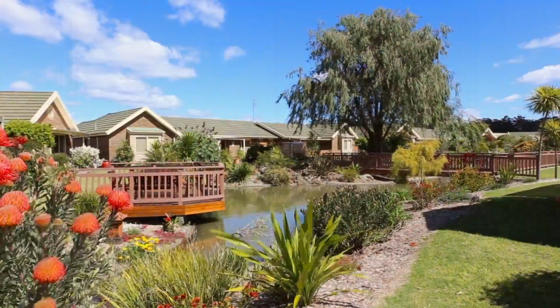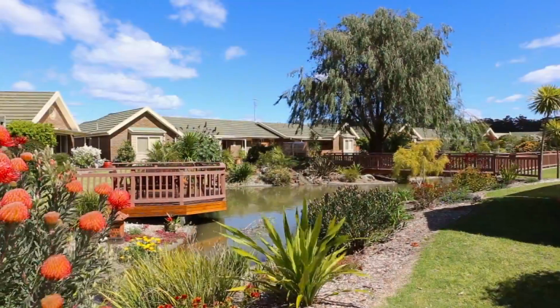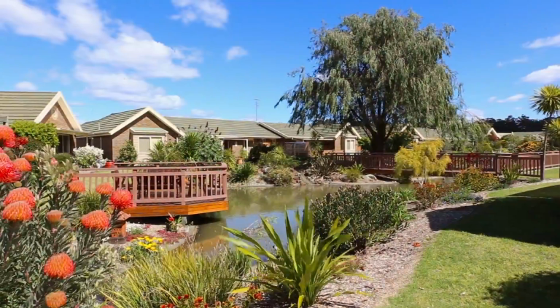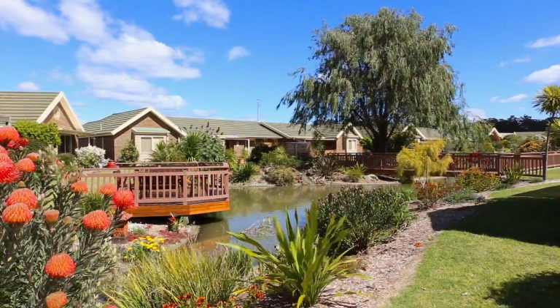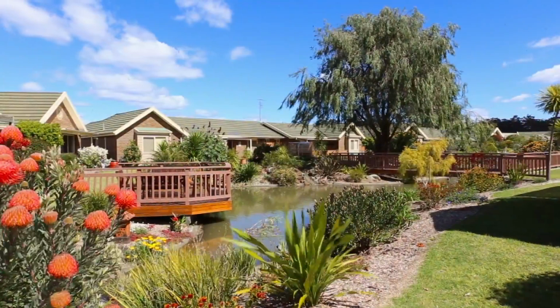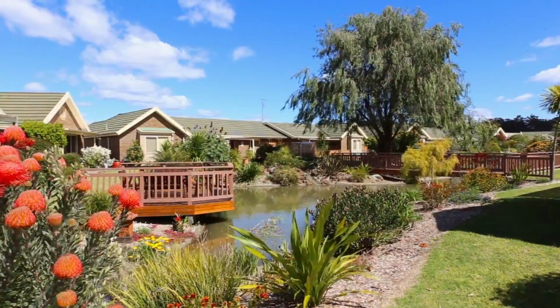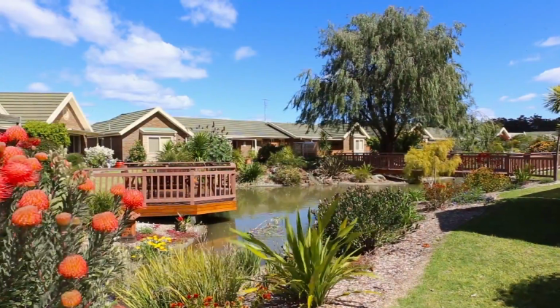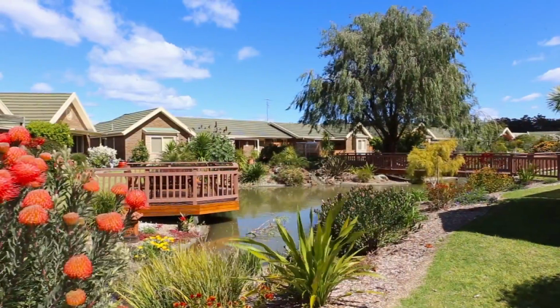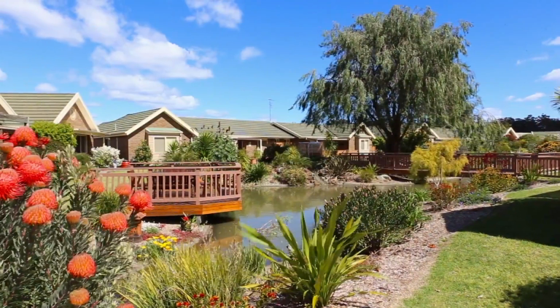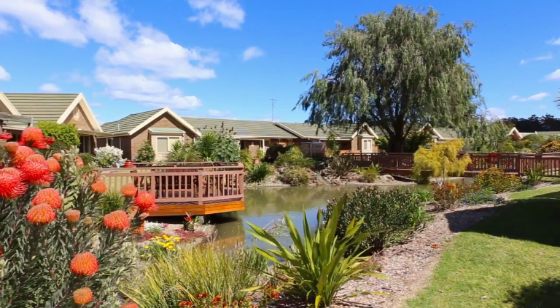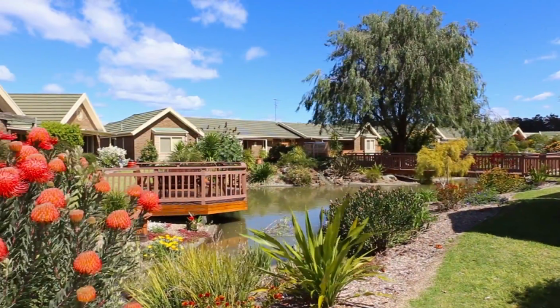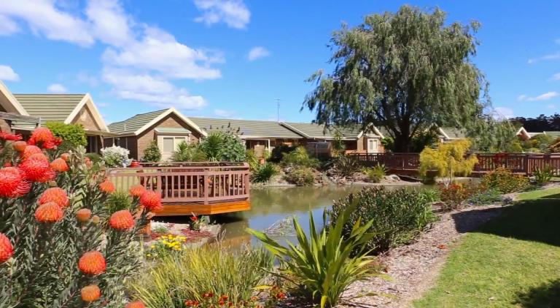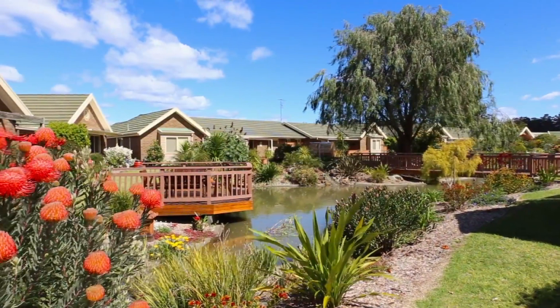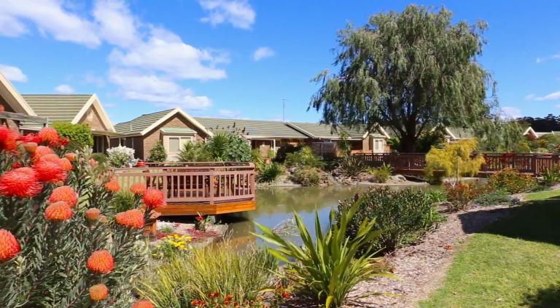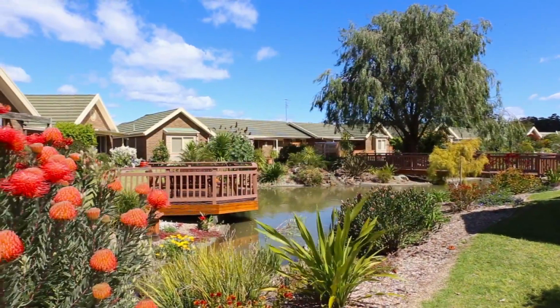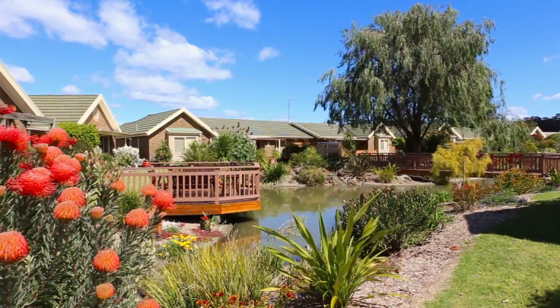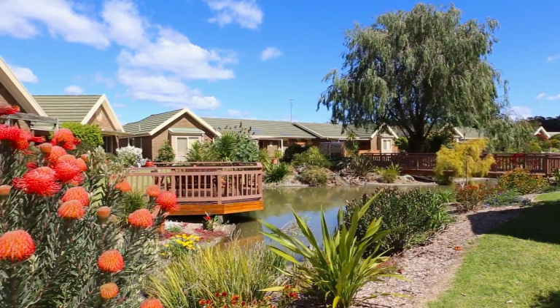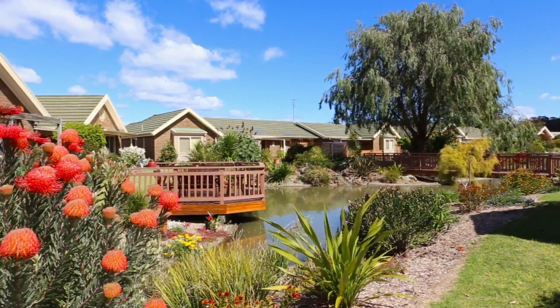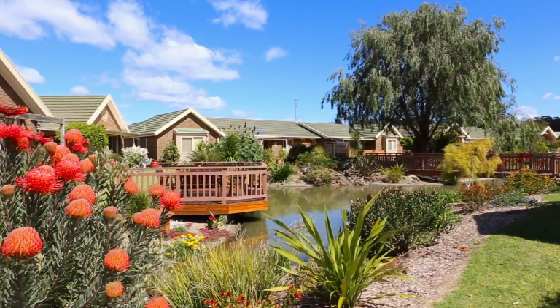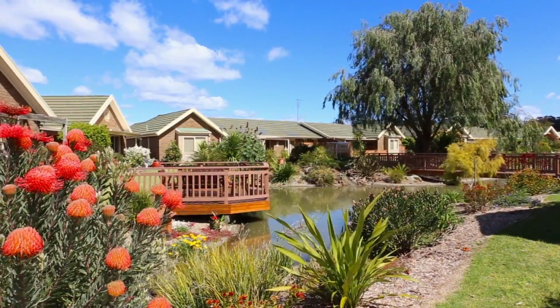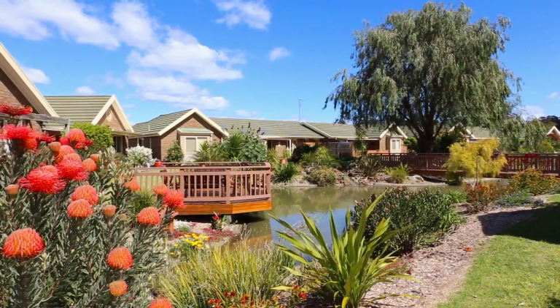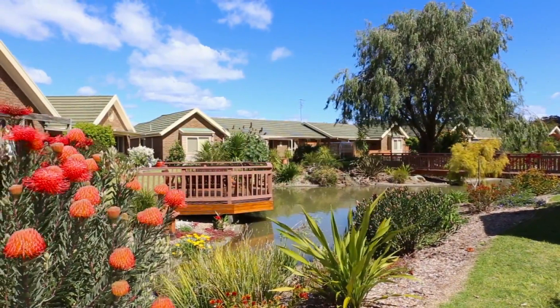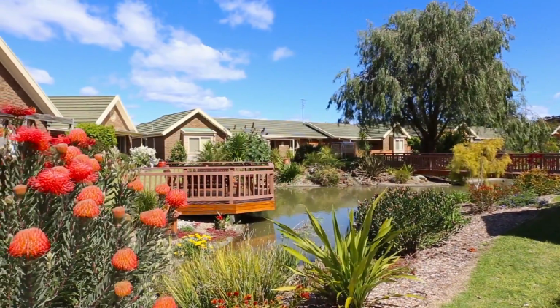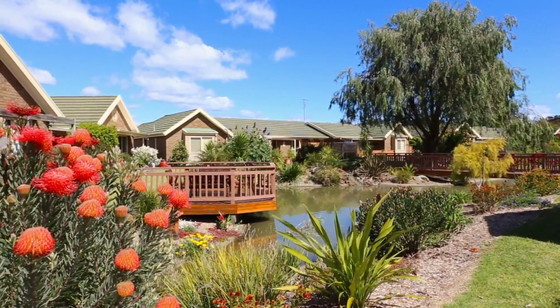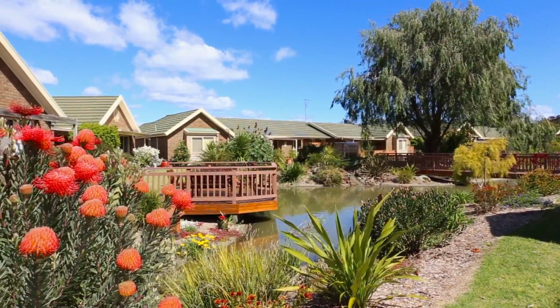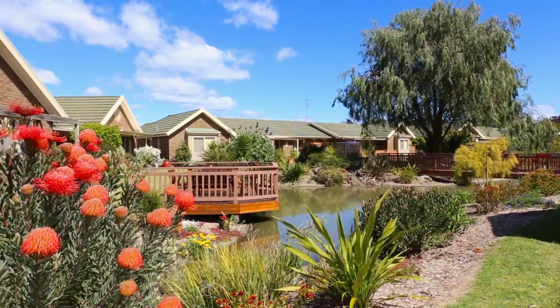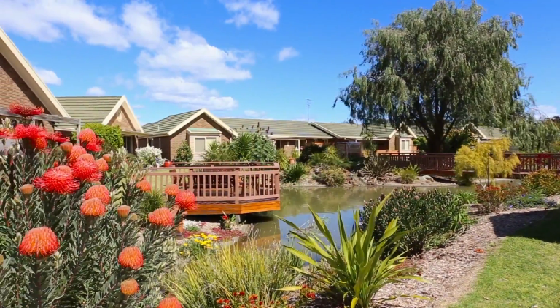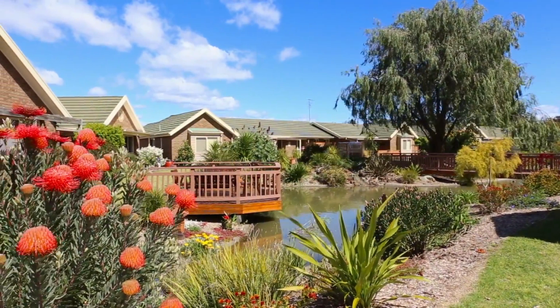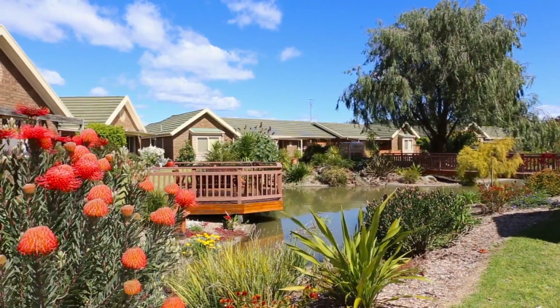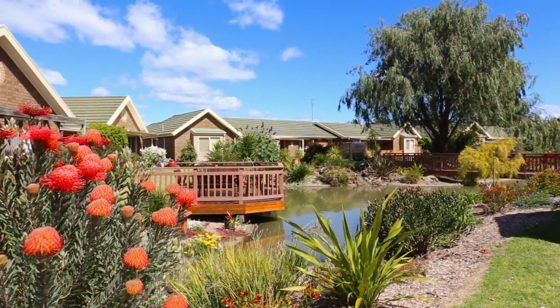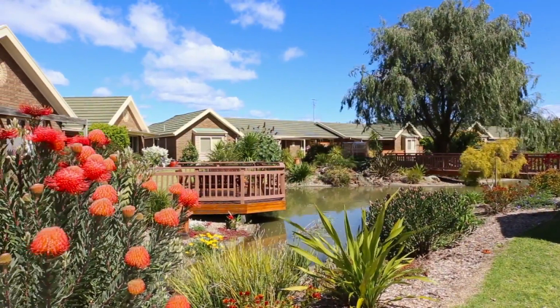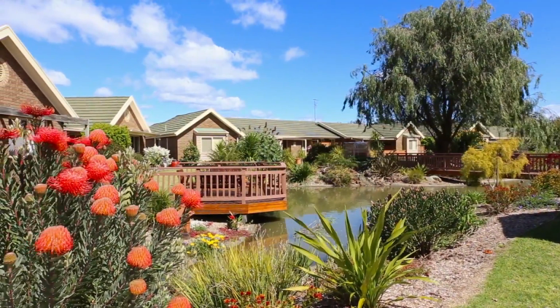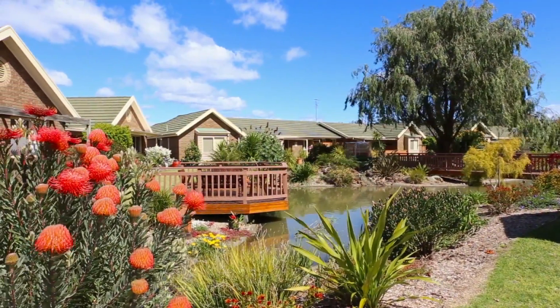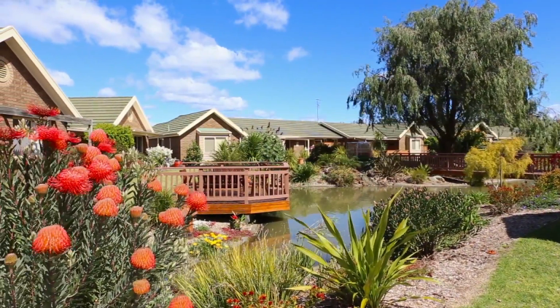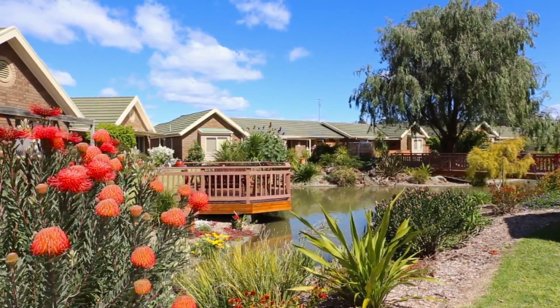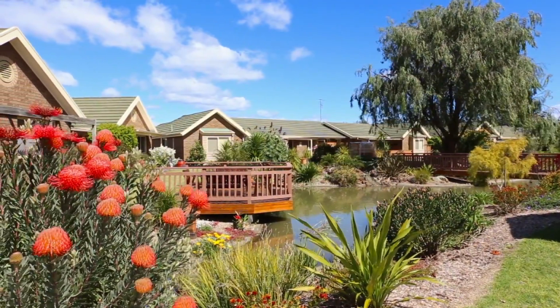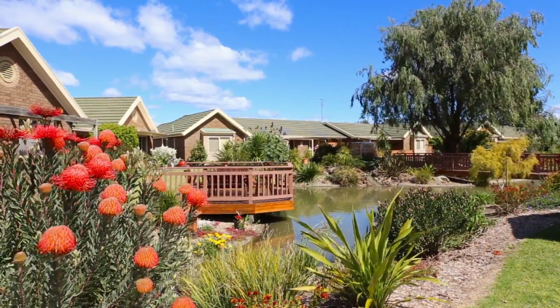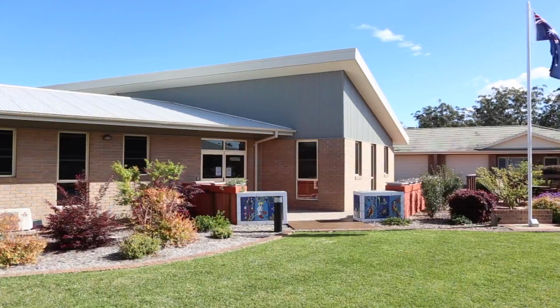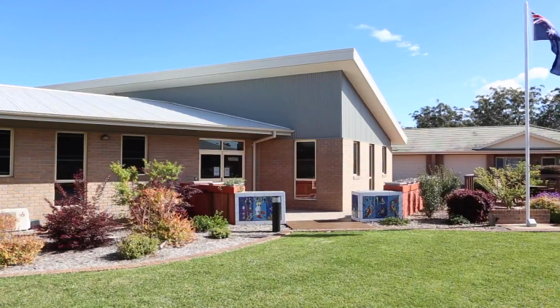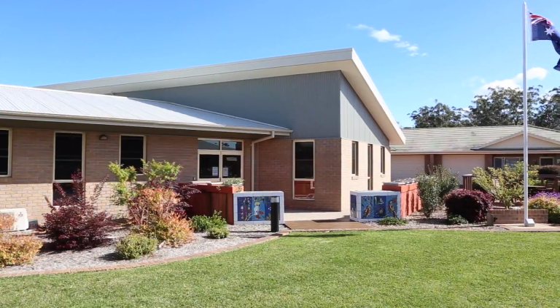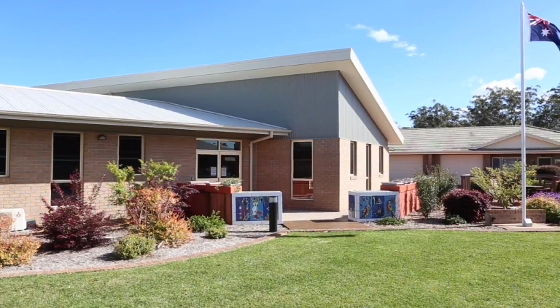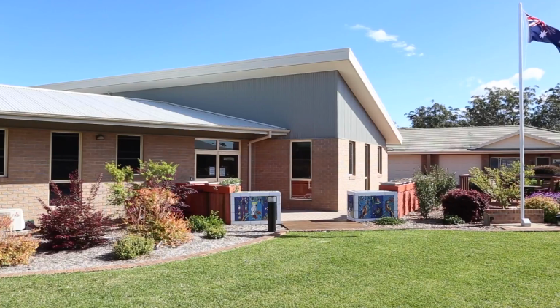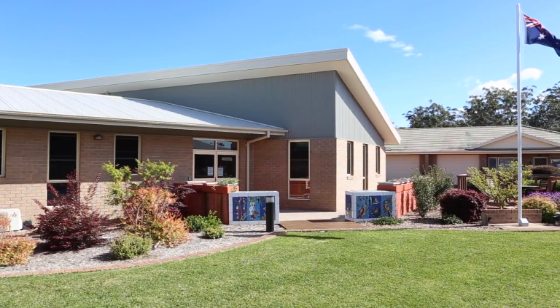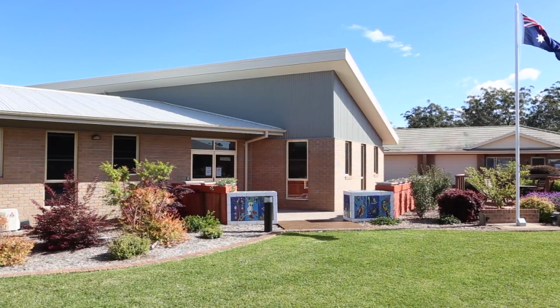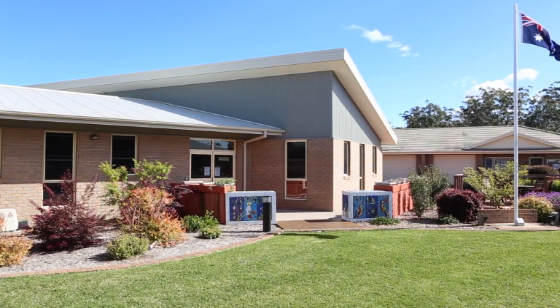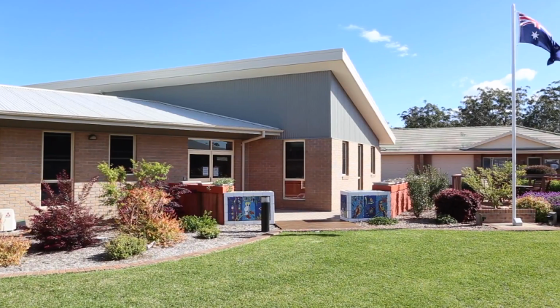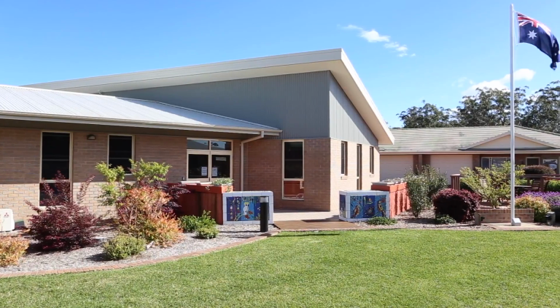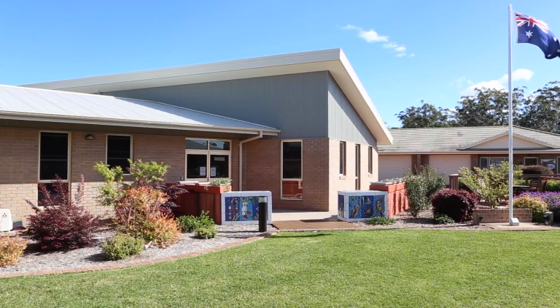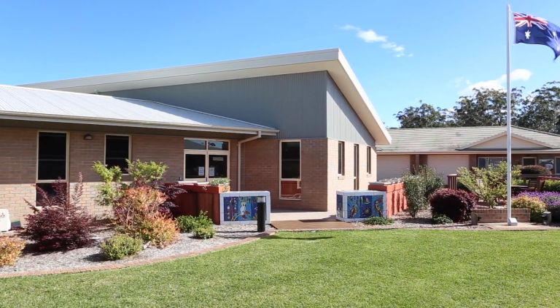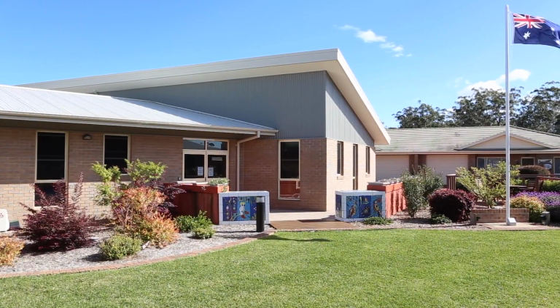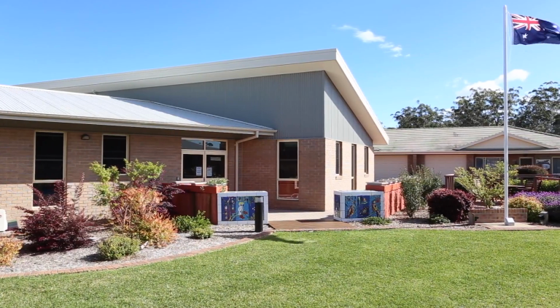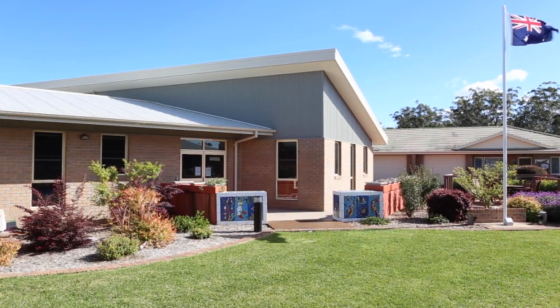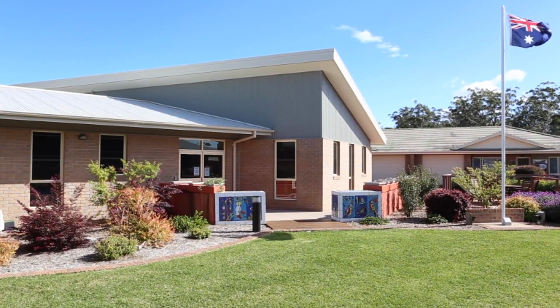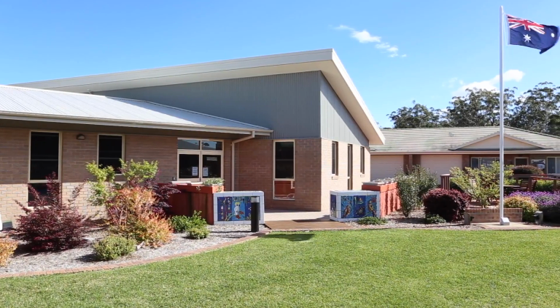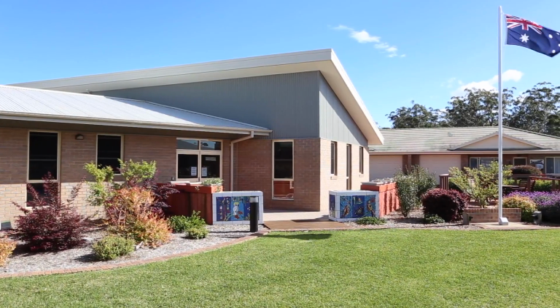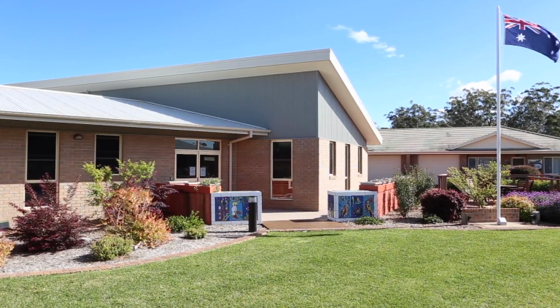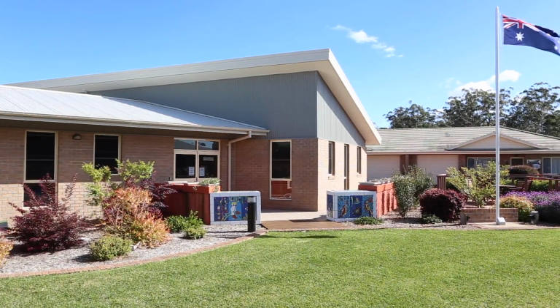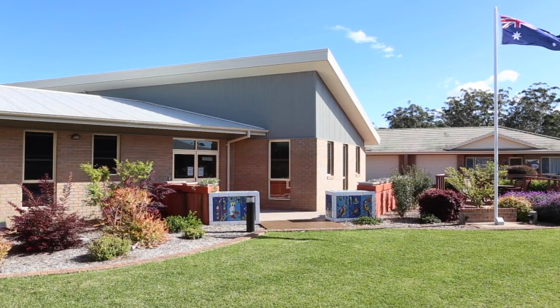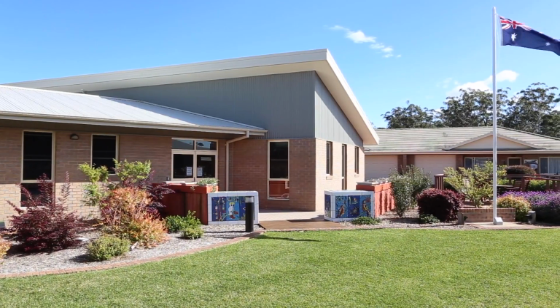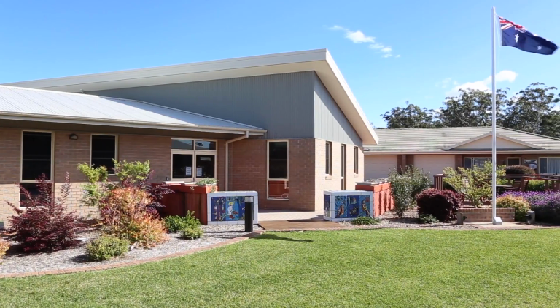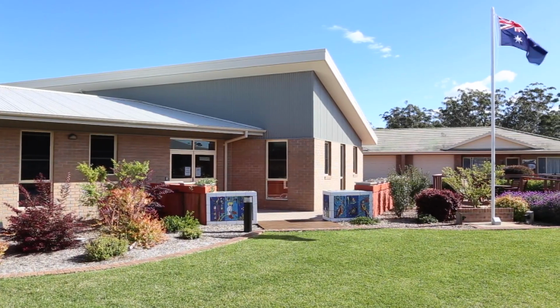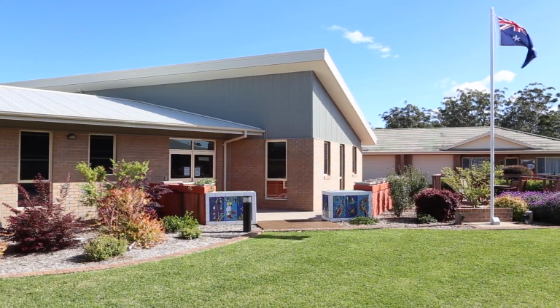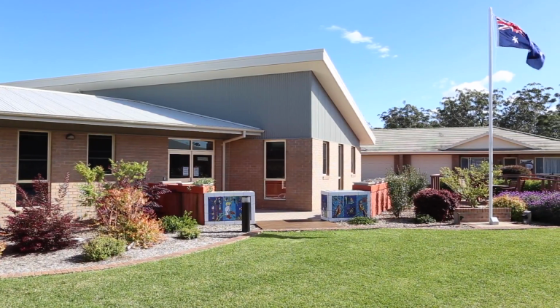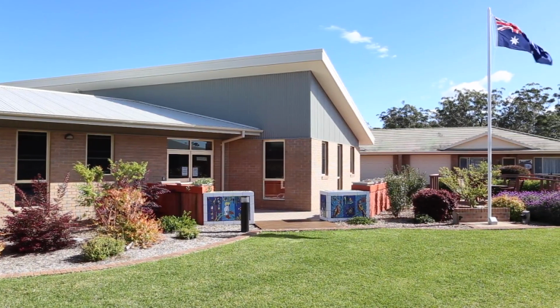The villas are surrounded by carefully landscaped gardens. Each villa has been positioned to take advantage of the gardens for outlook and privacy.